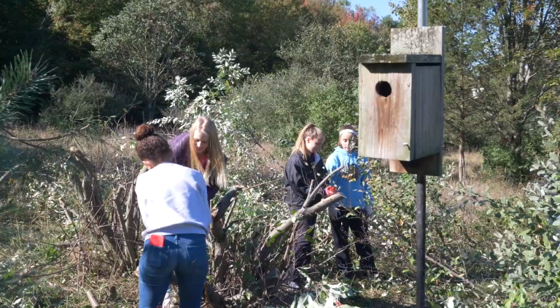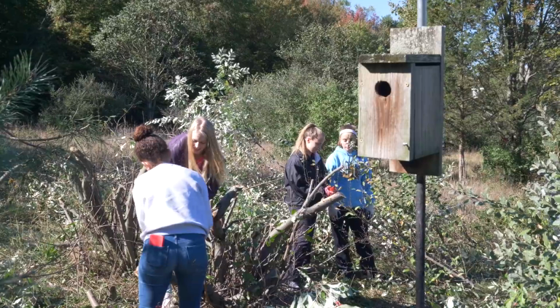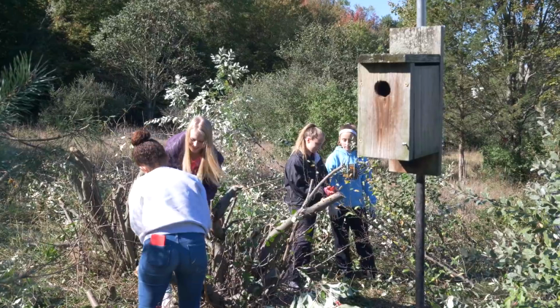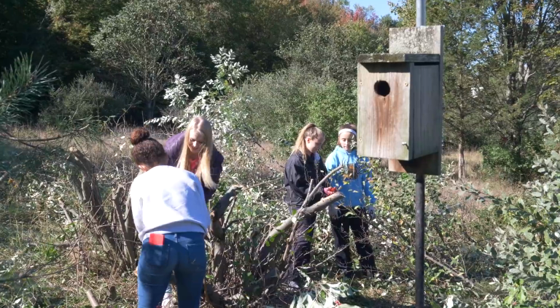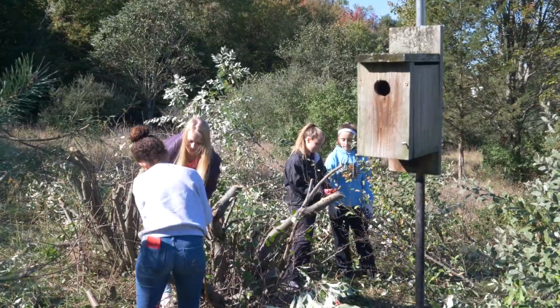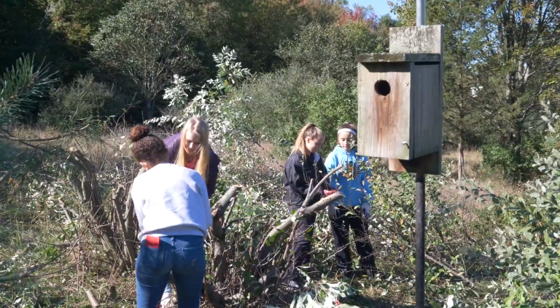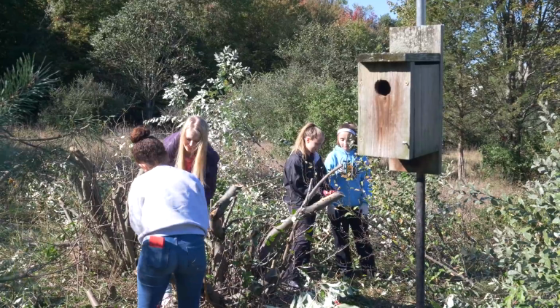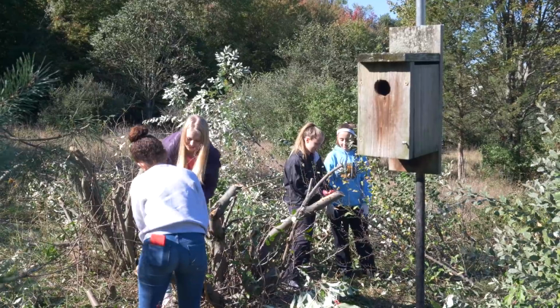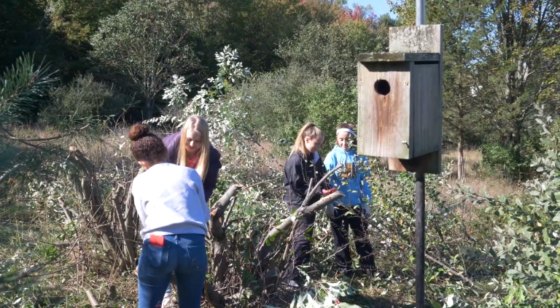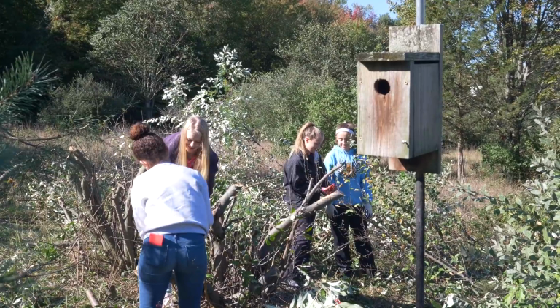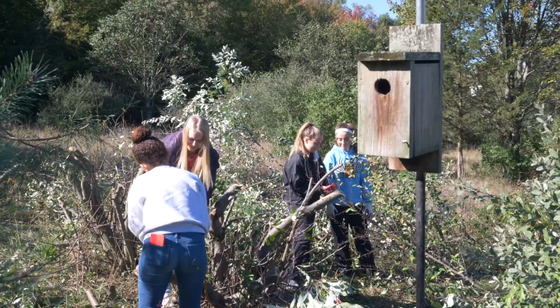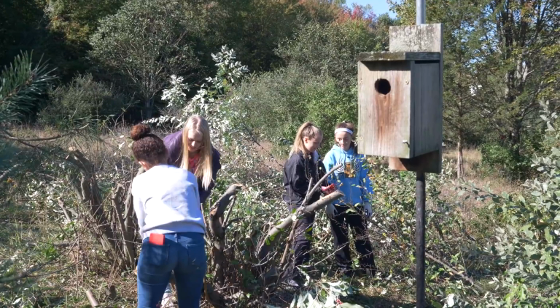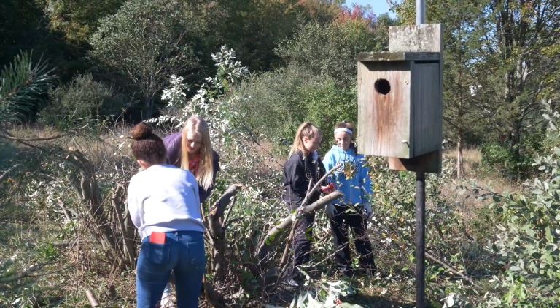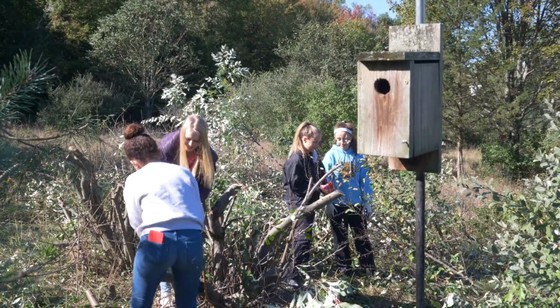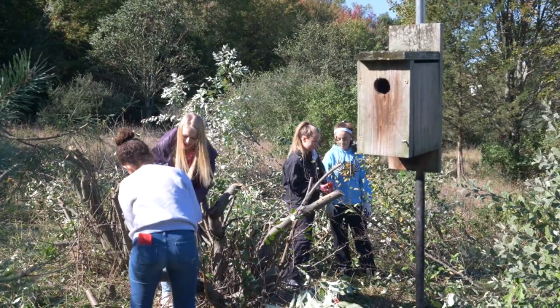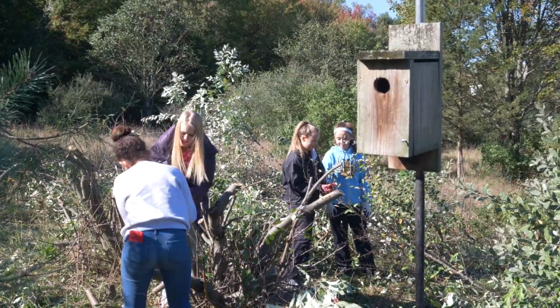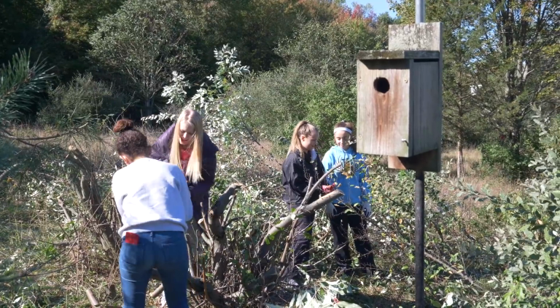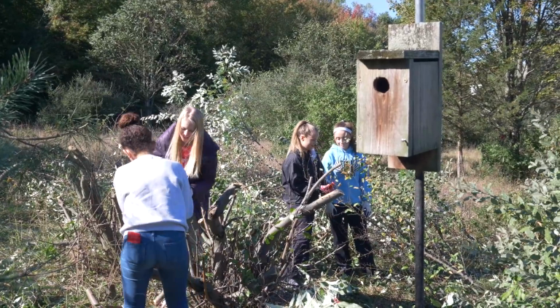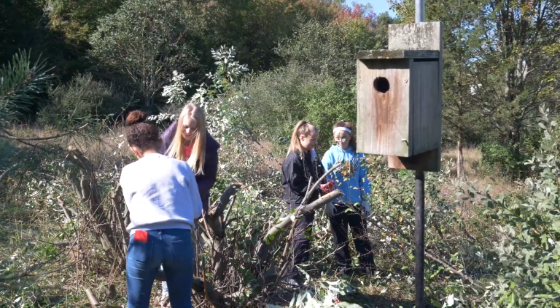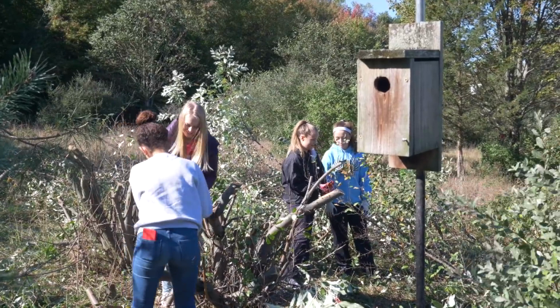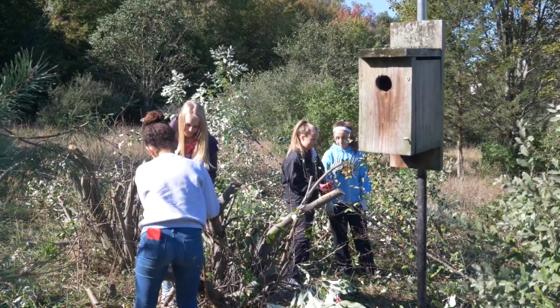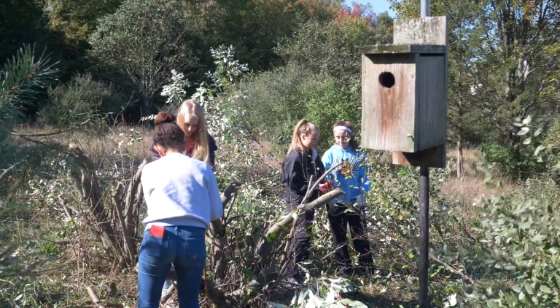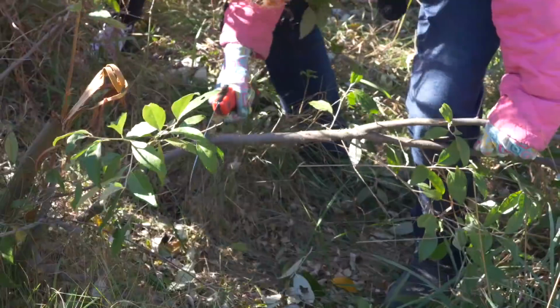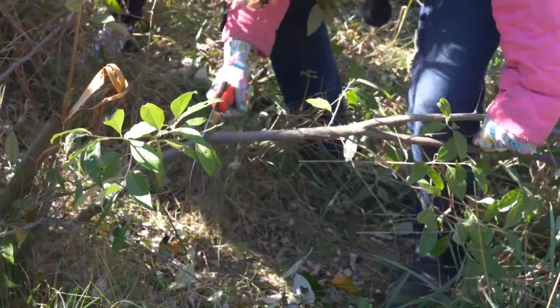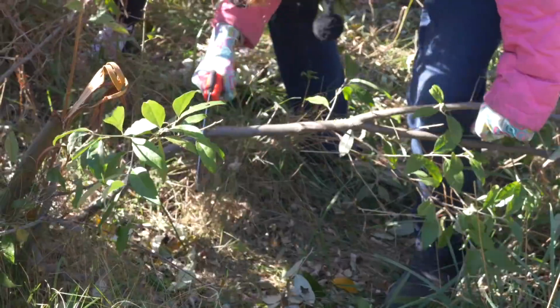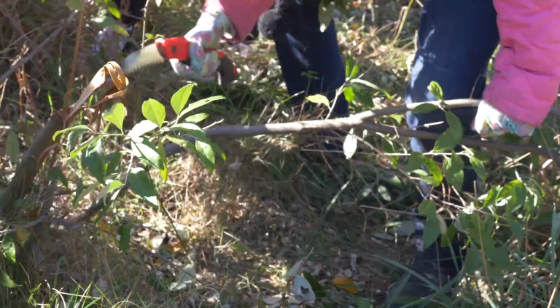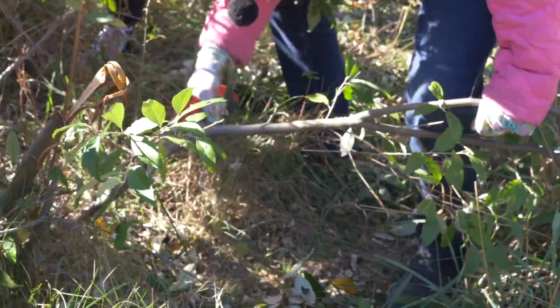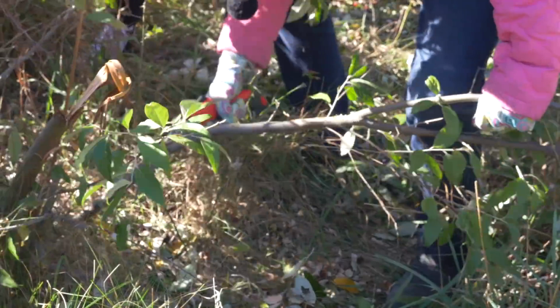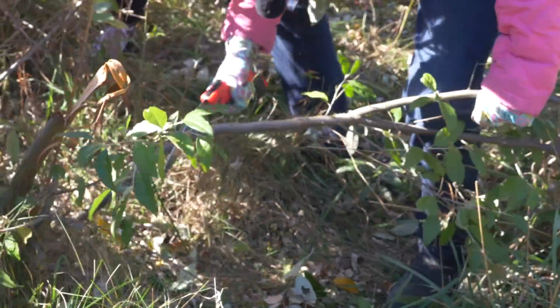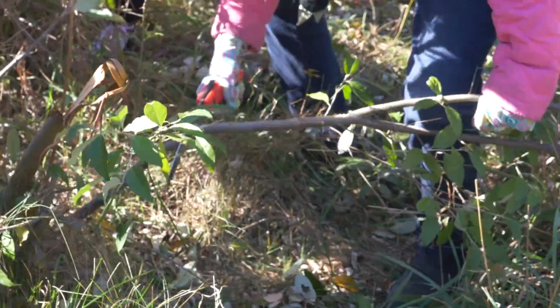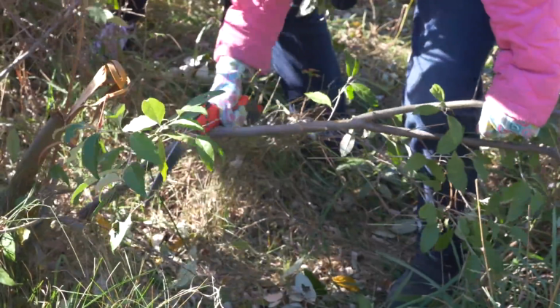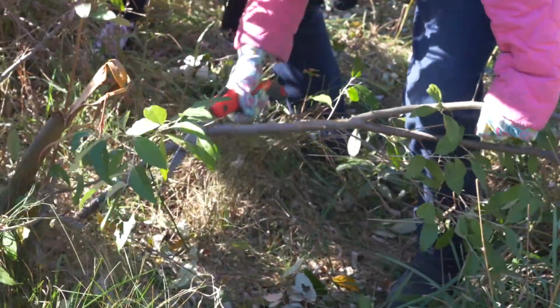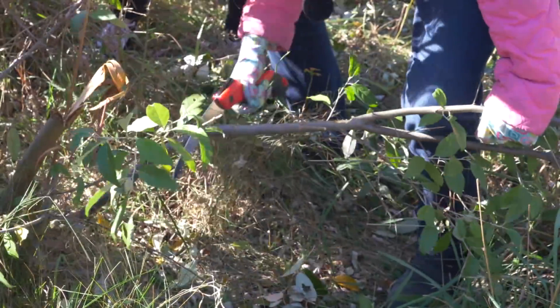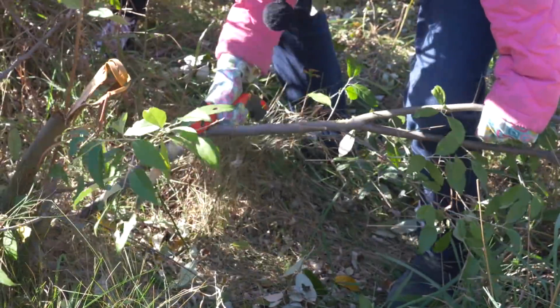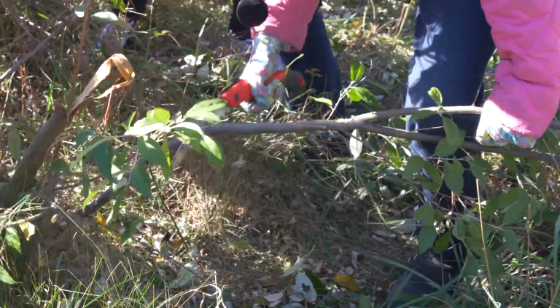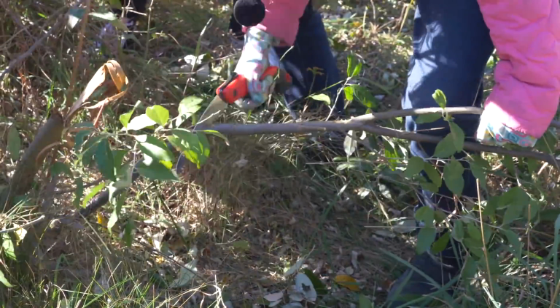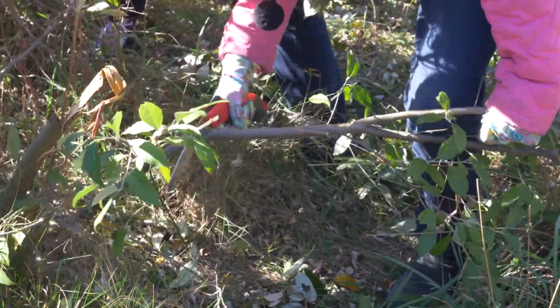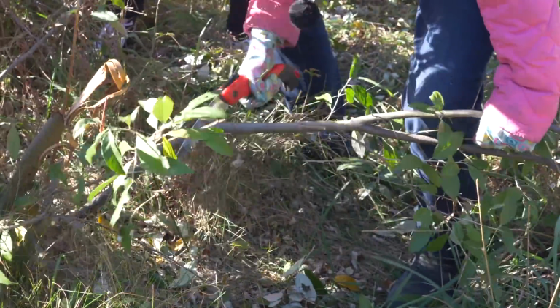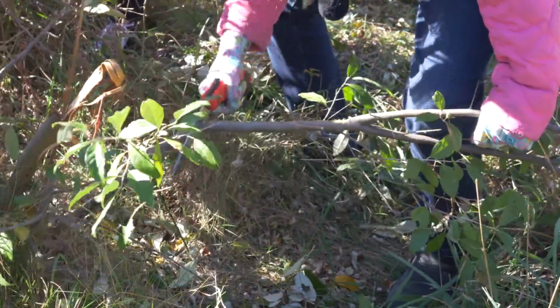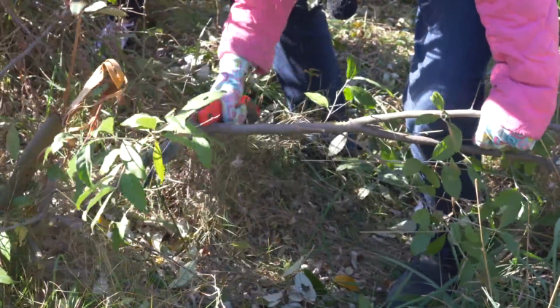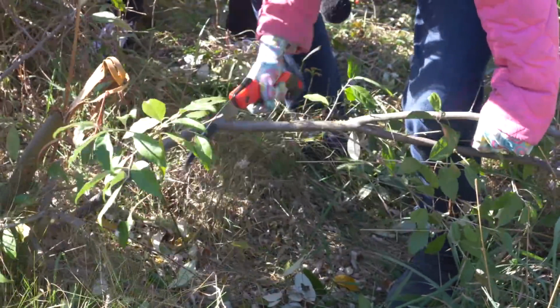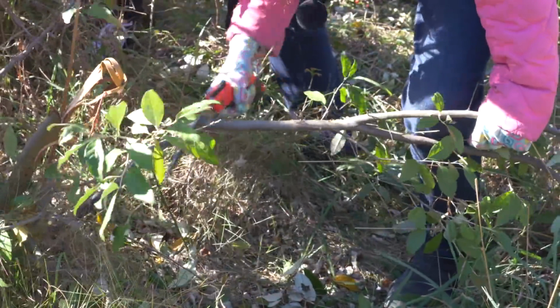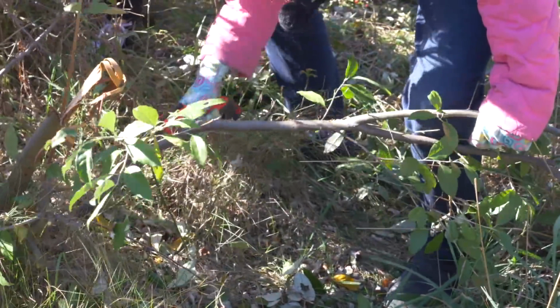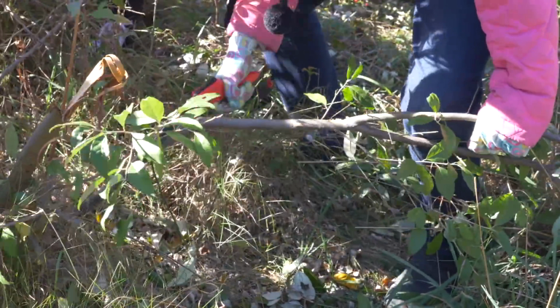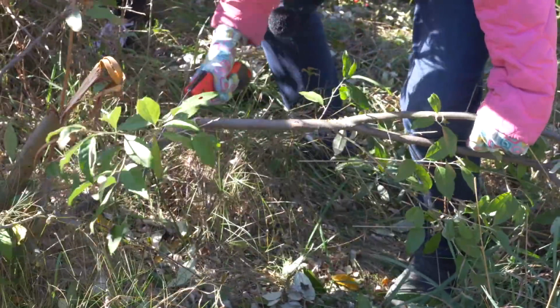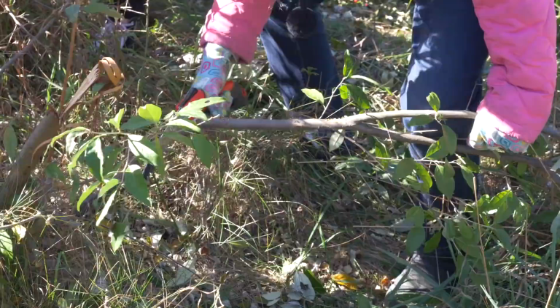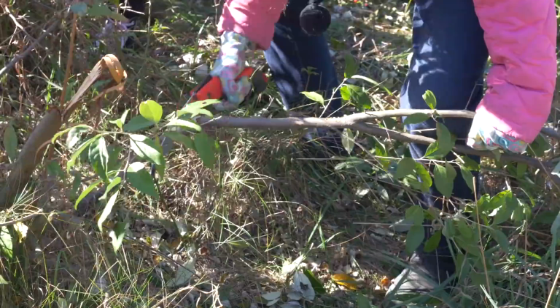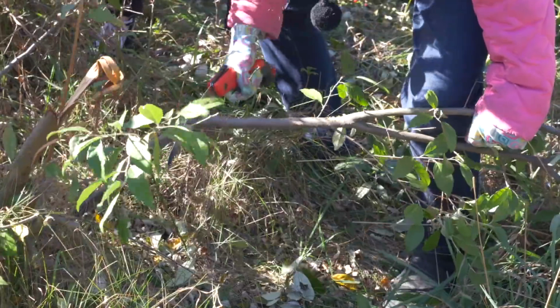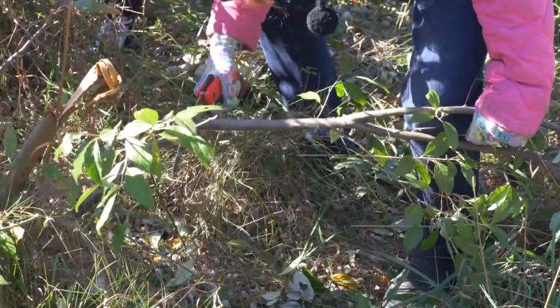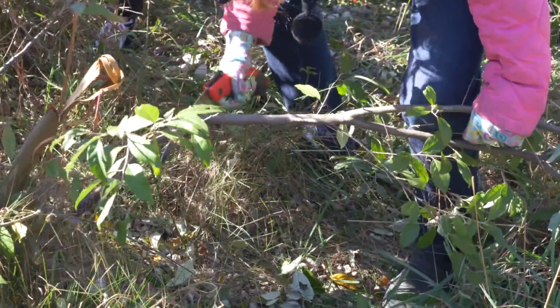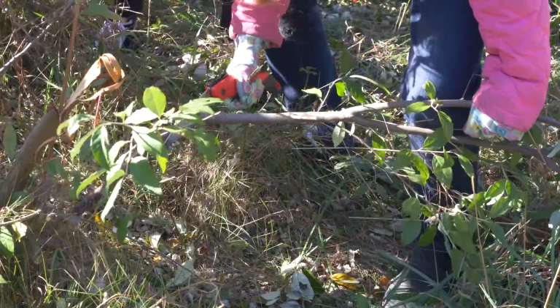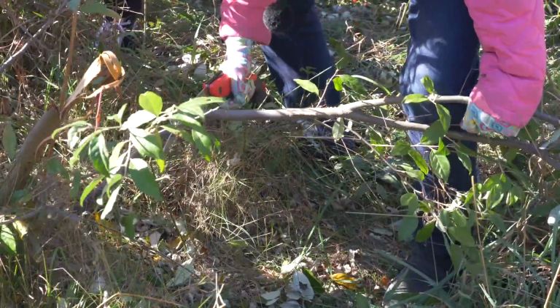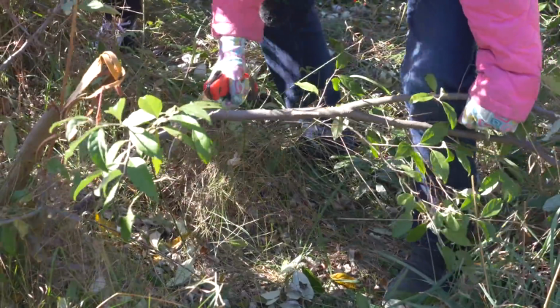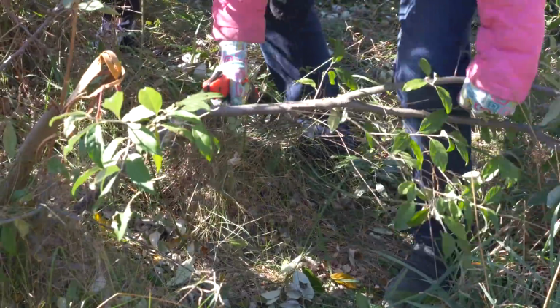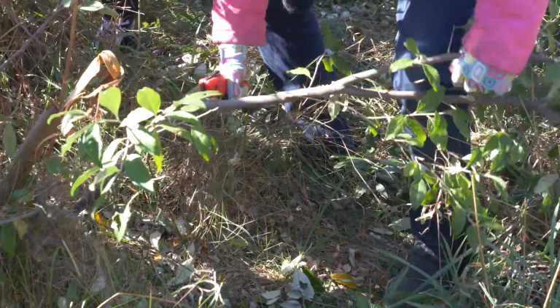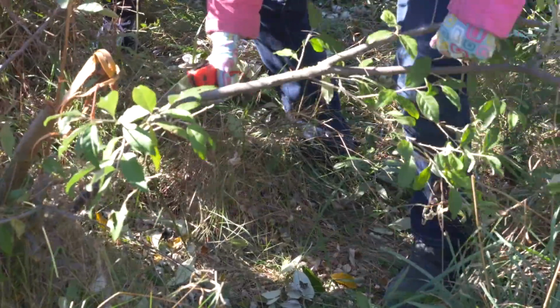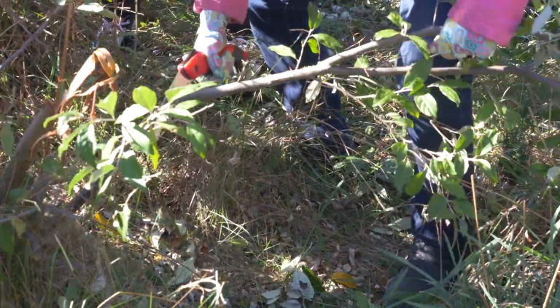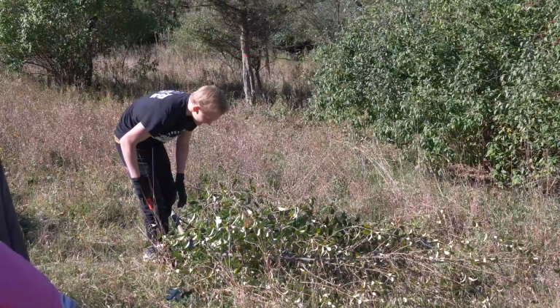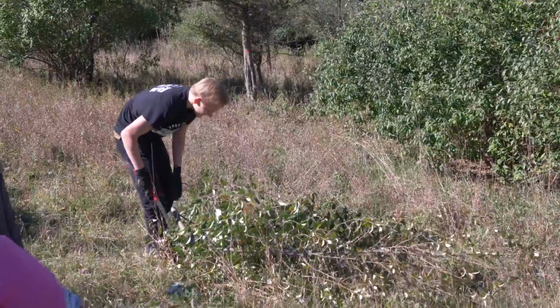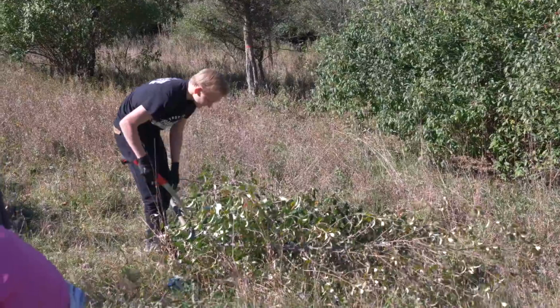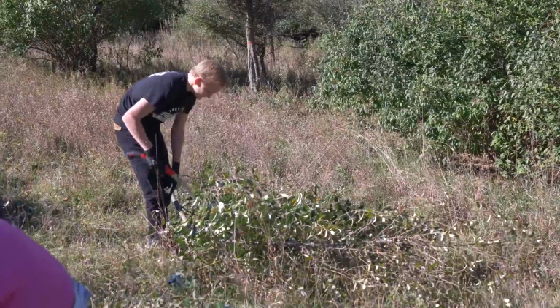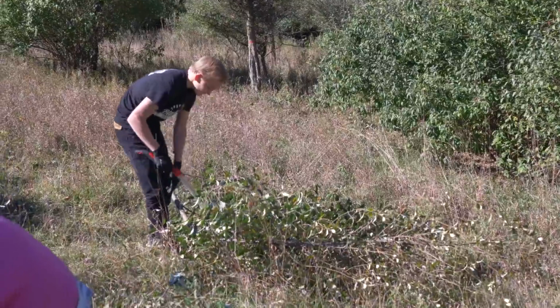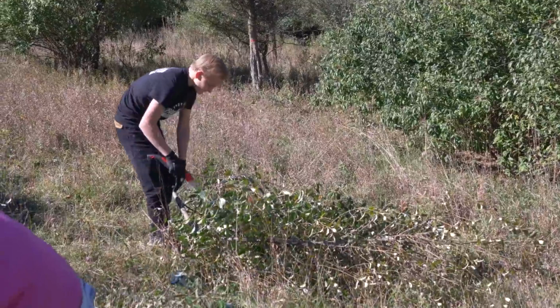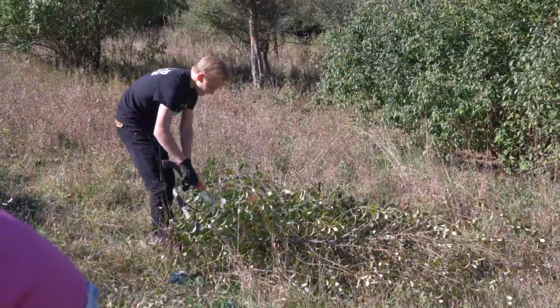What the kids are doing is they're actually taking what they learned with invasive species and putting it into action and helping the community.